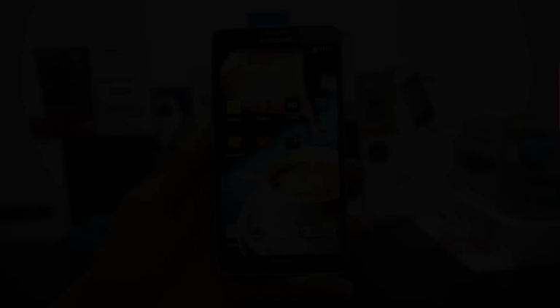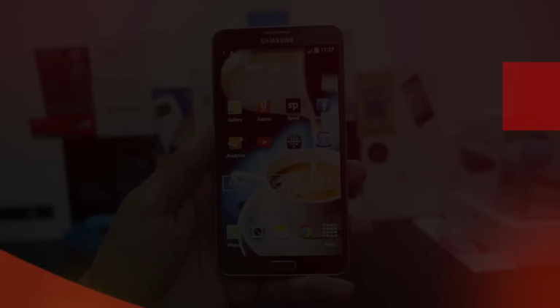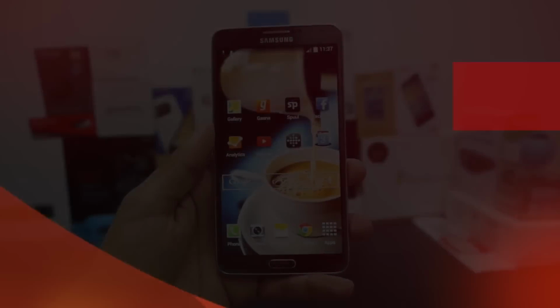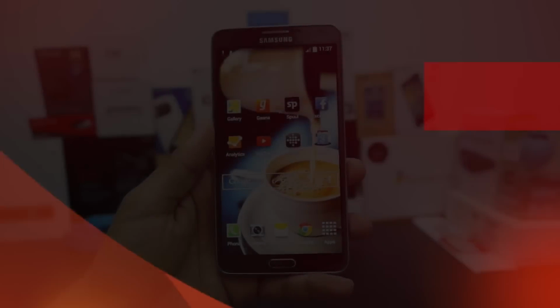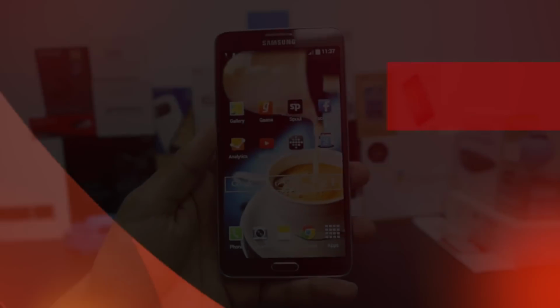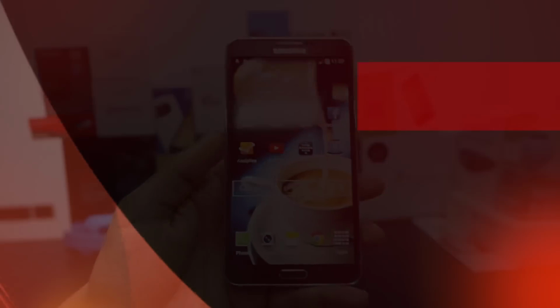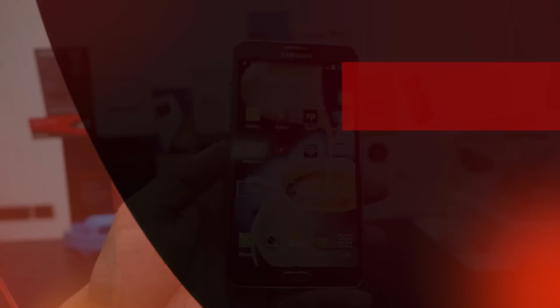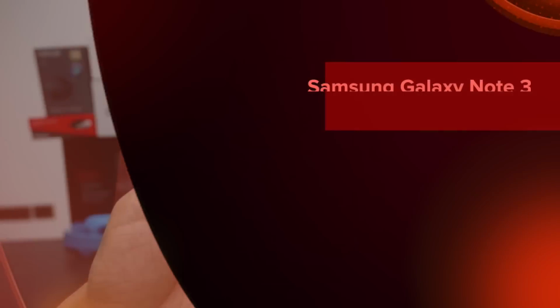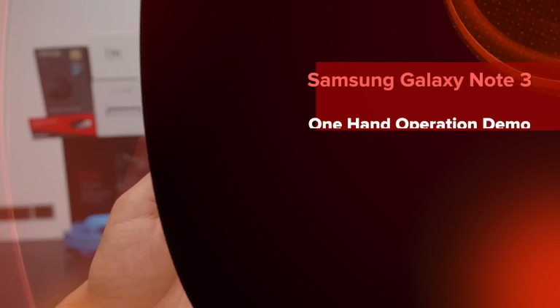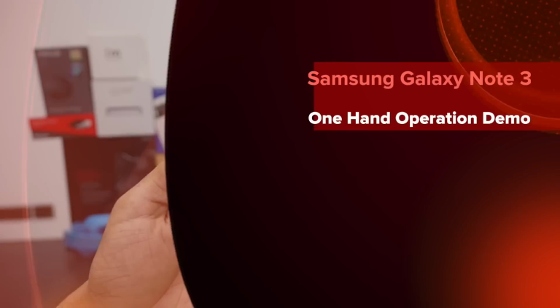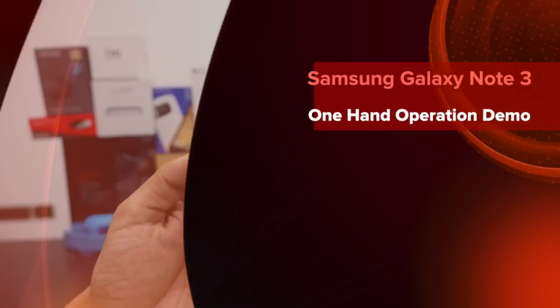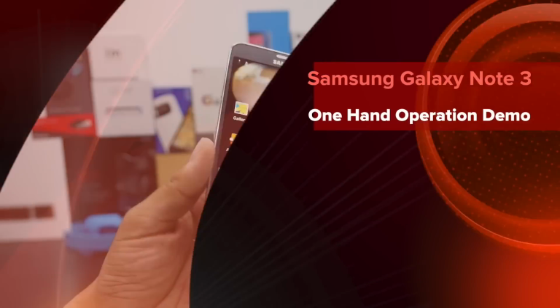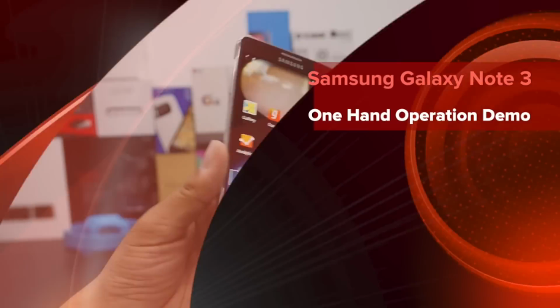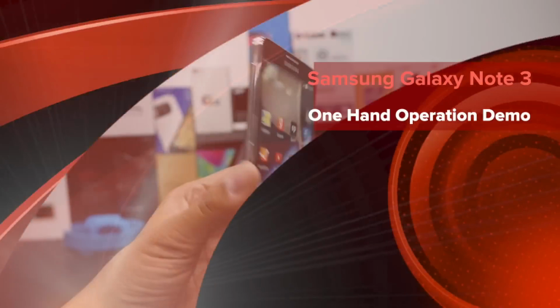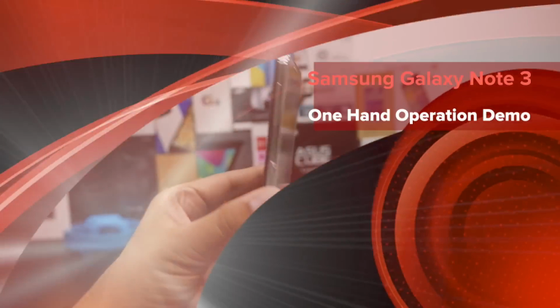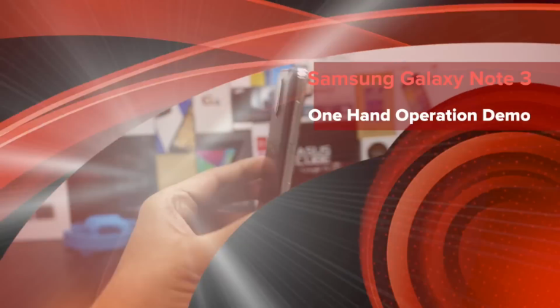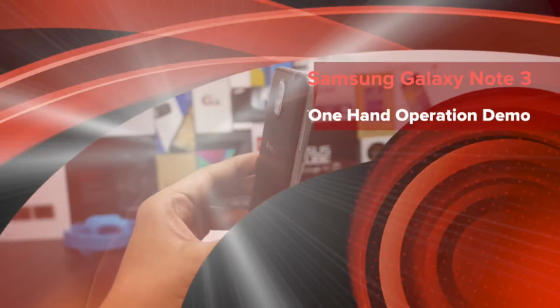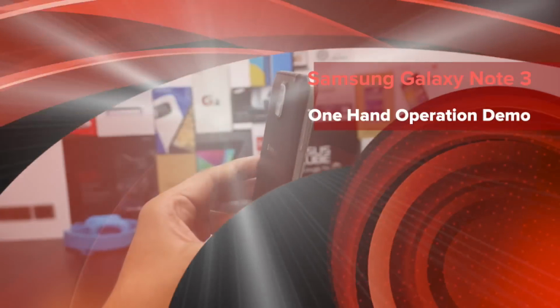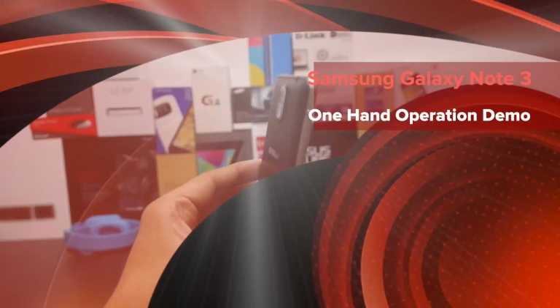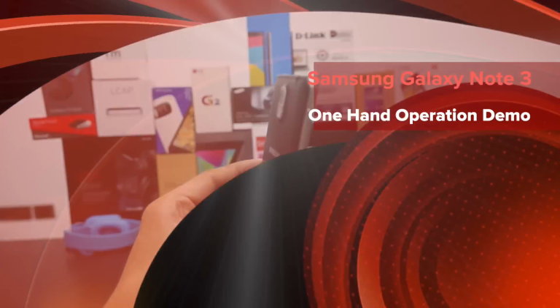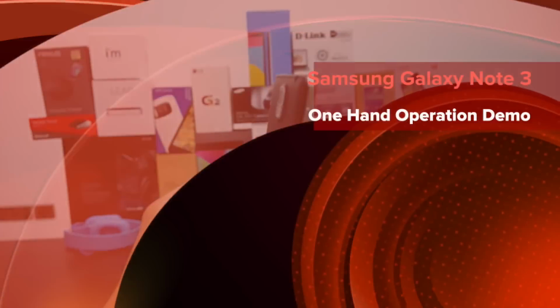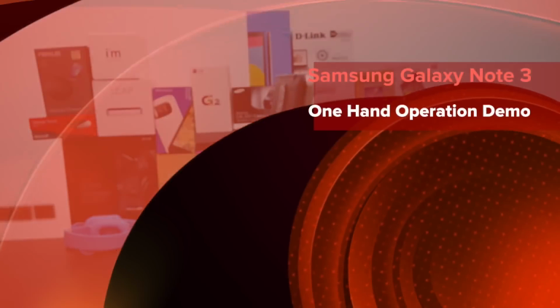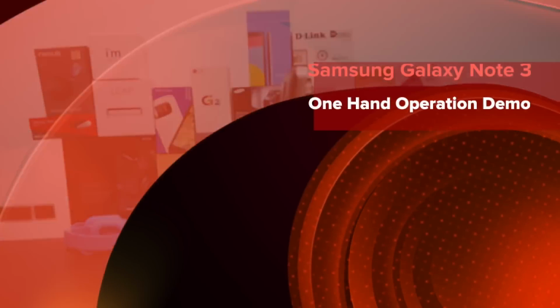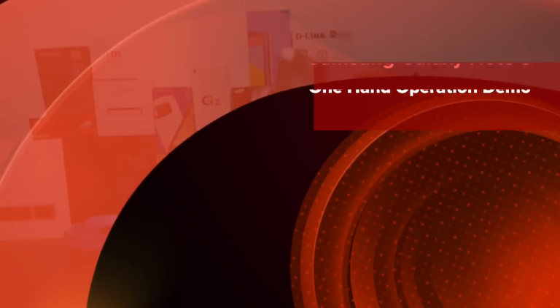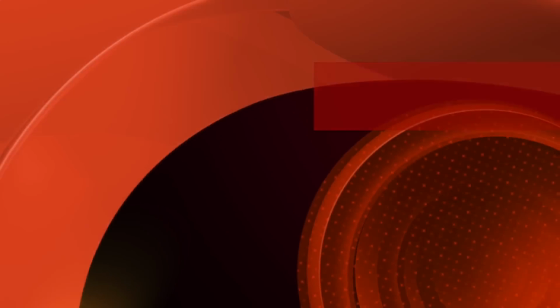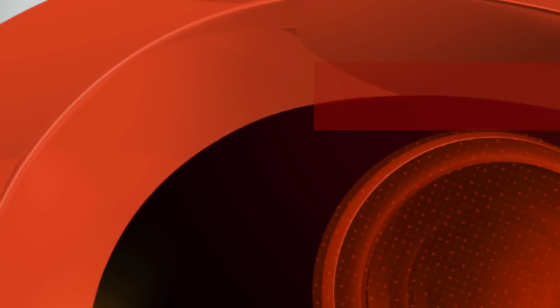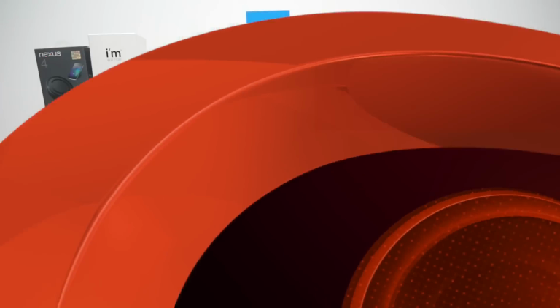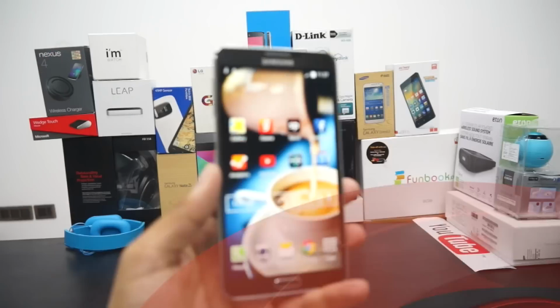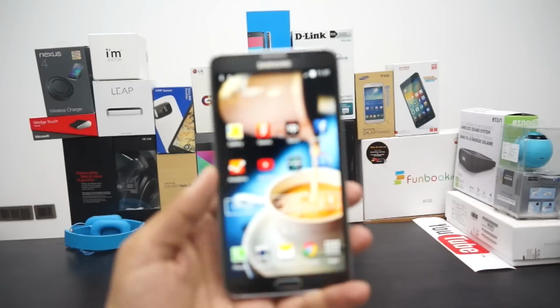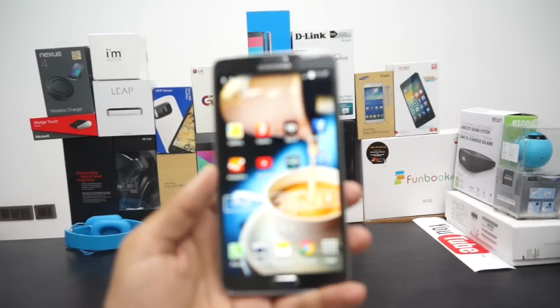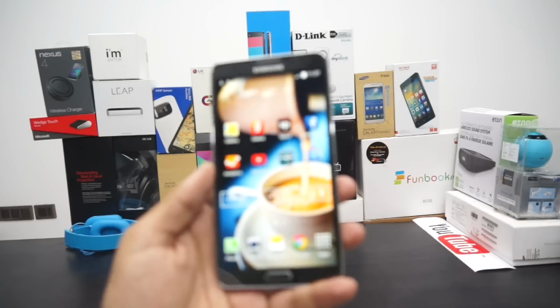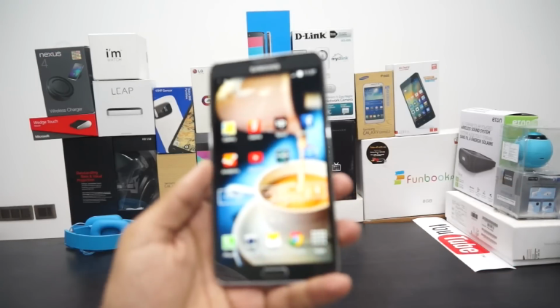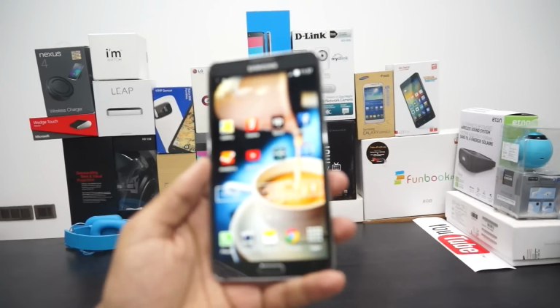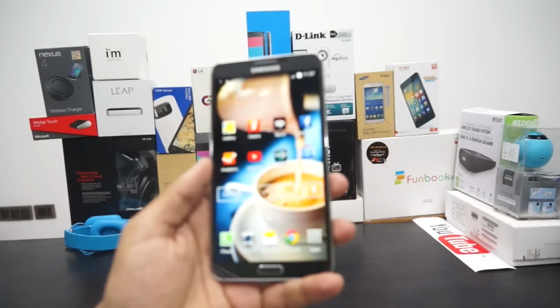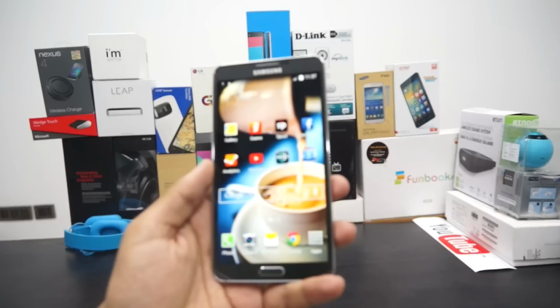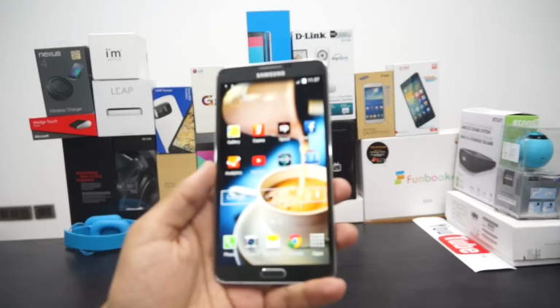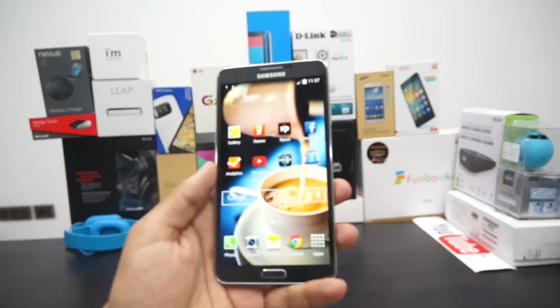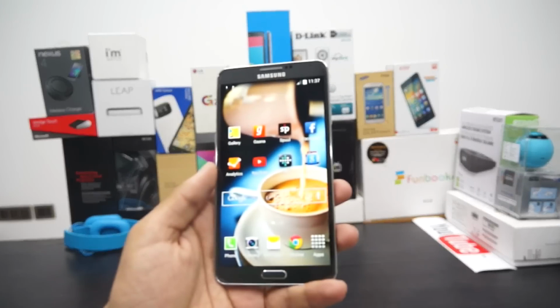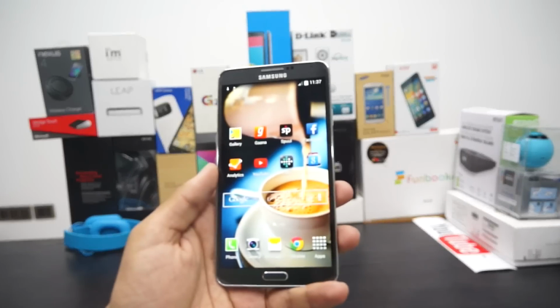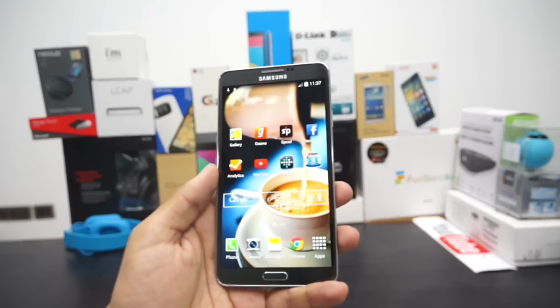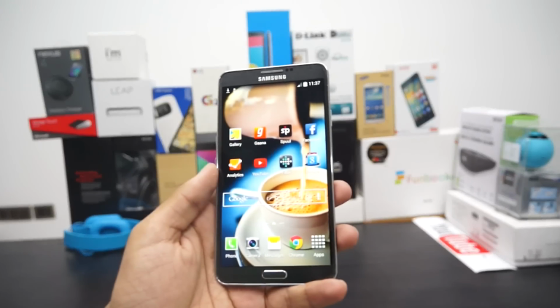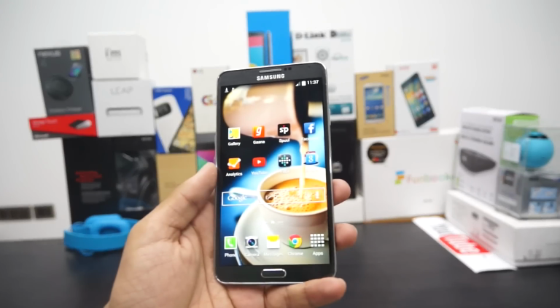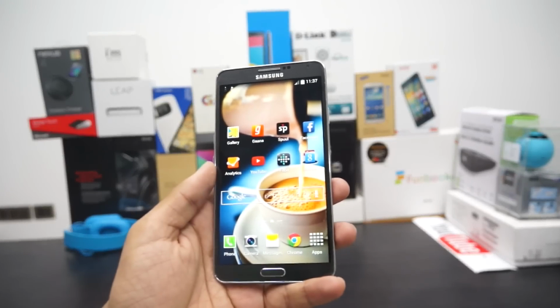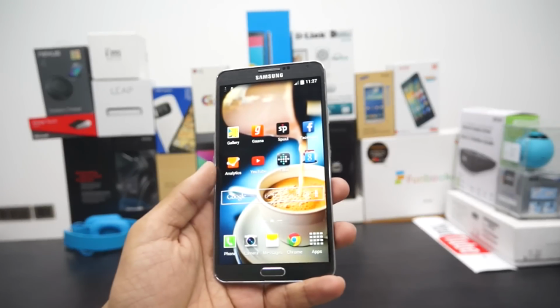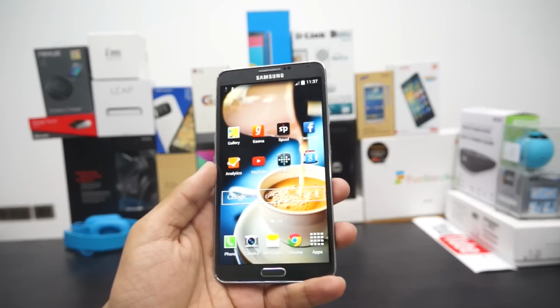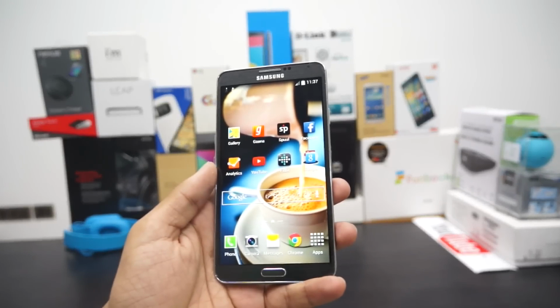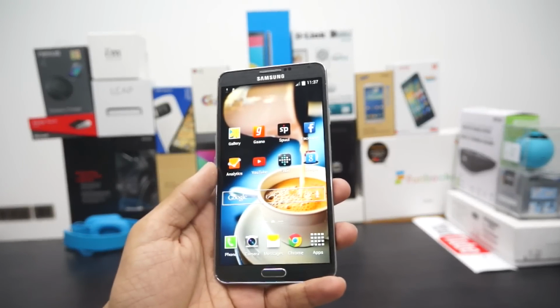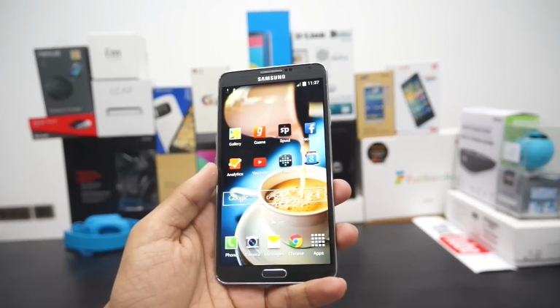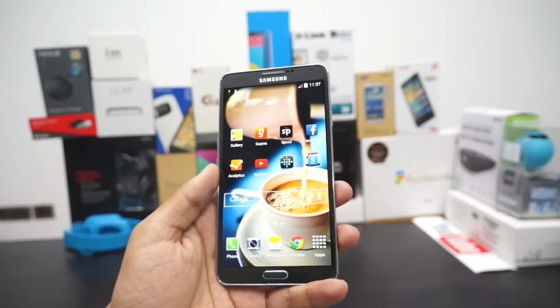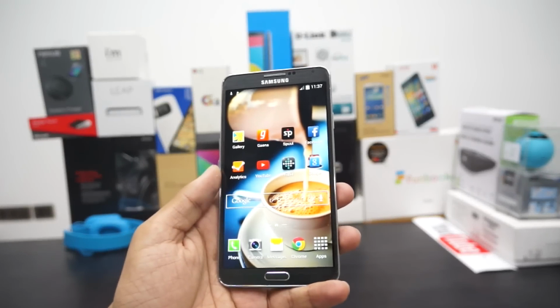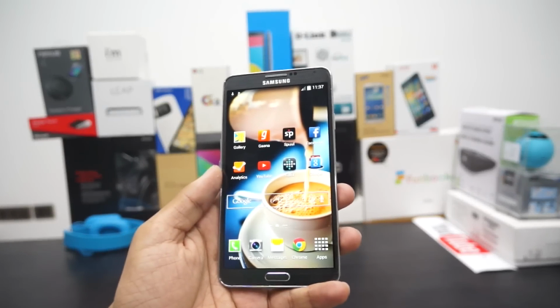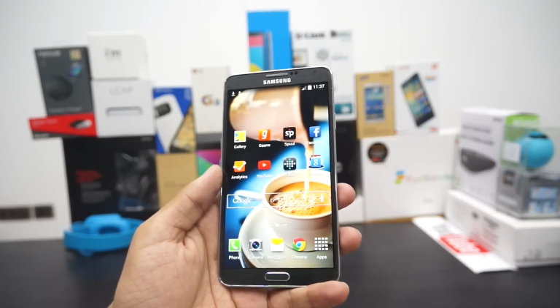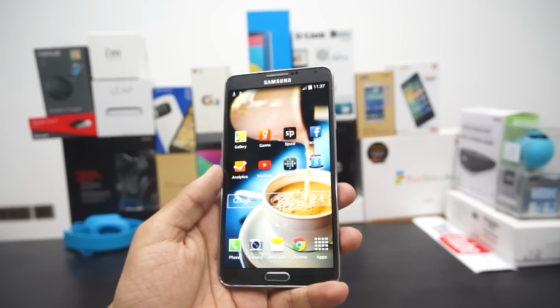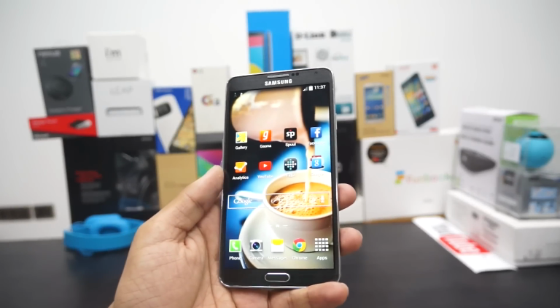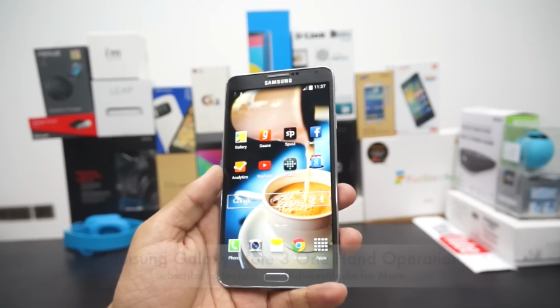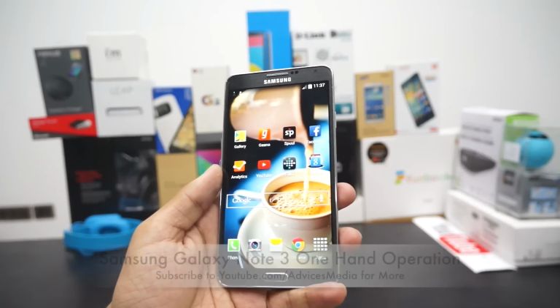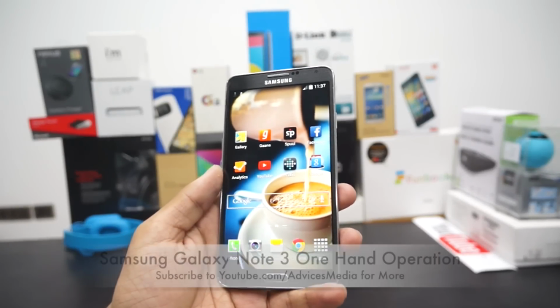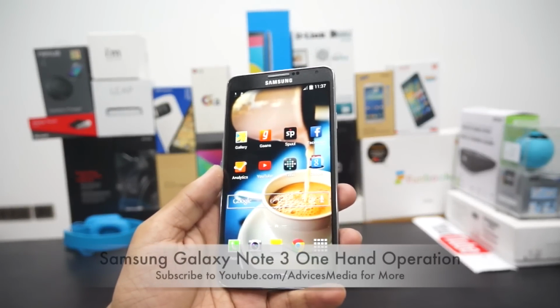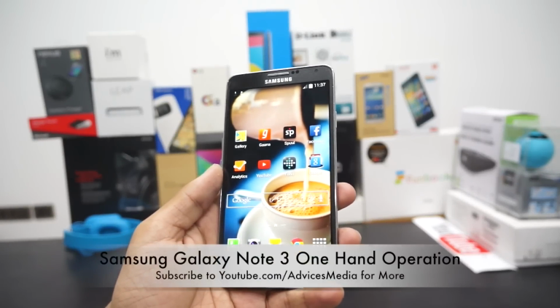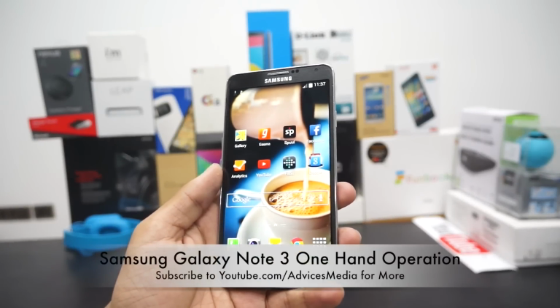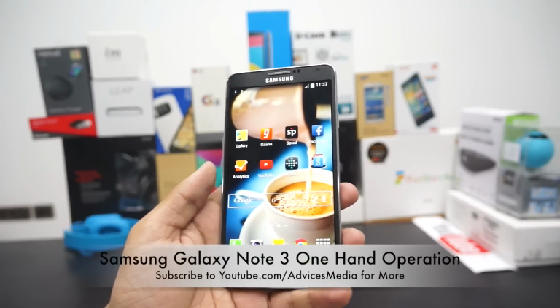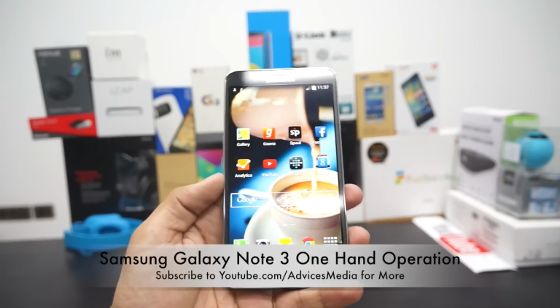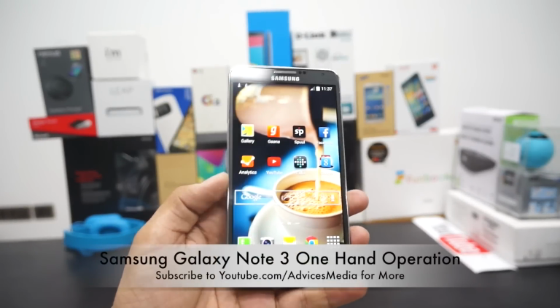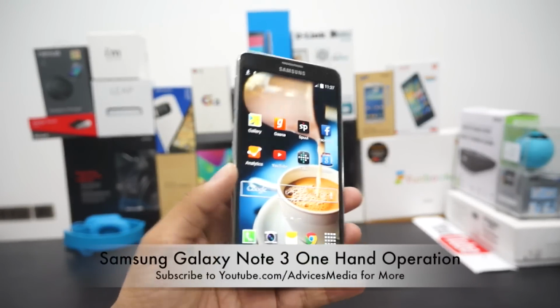Hey guys, Amit here for AdVices Media and in this video I am going to show you a very interesting option which is available for the Samsung Galaxy Note 3 Android smartphone.